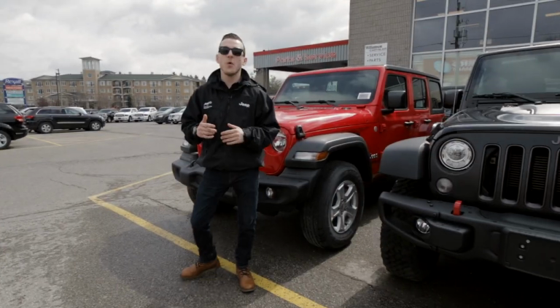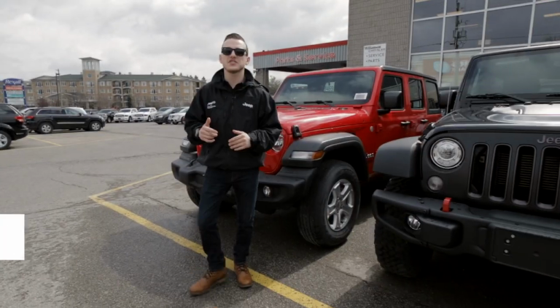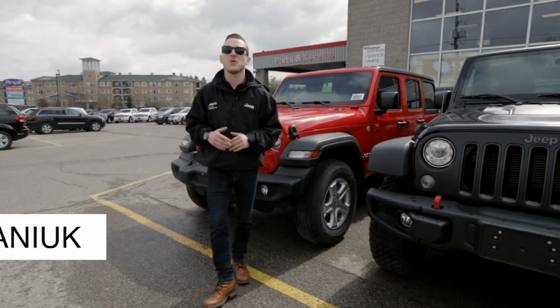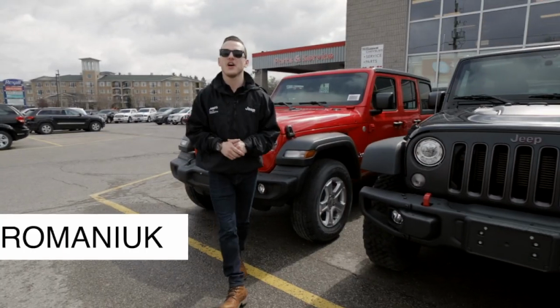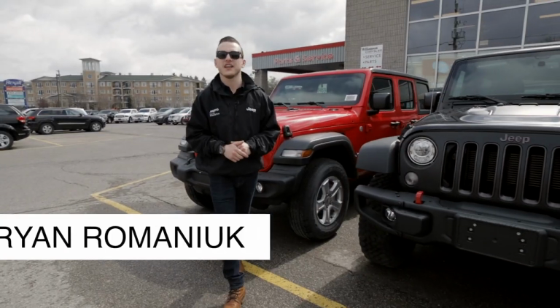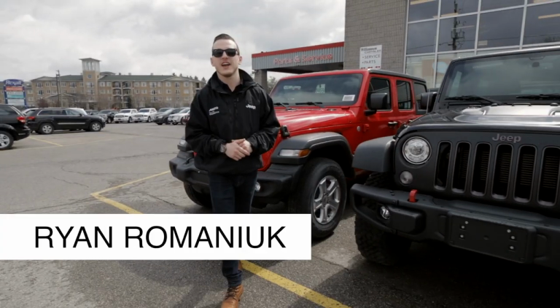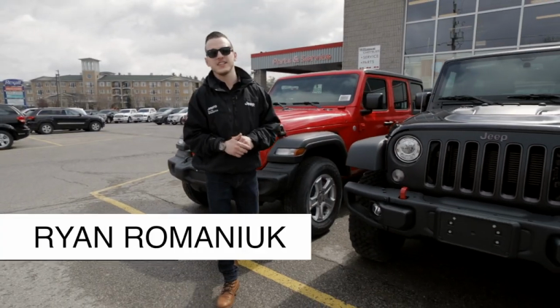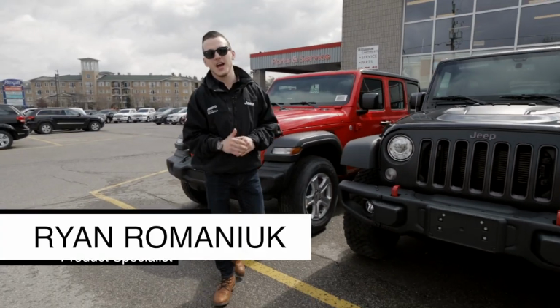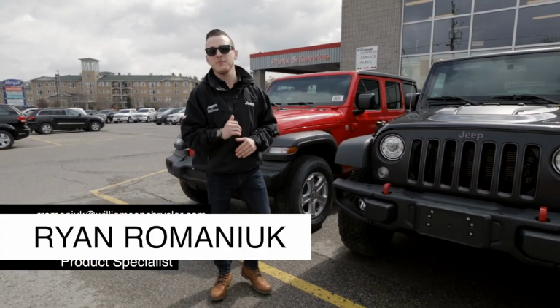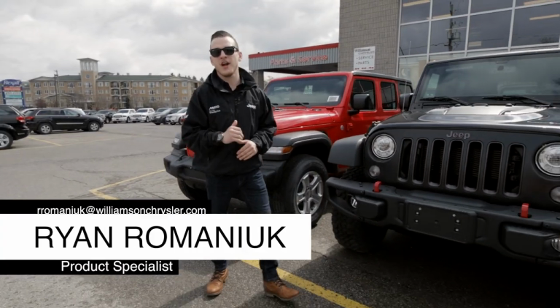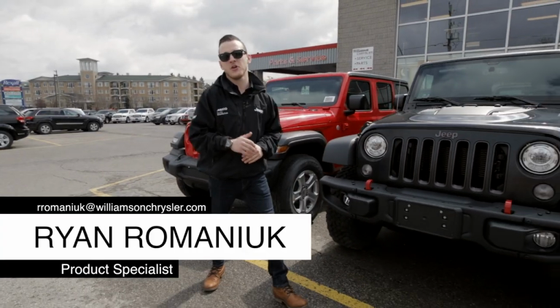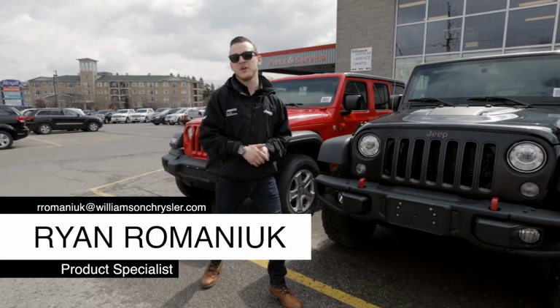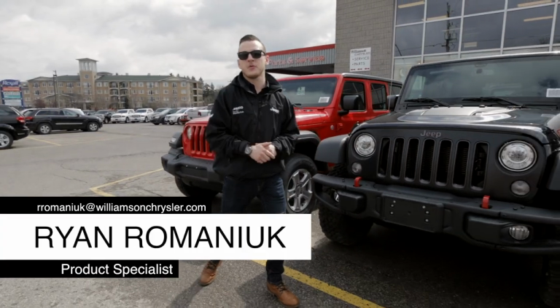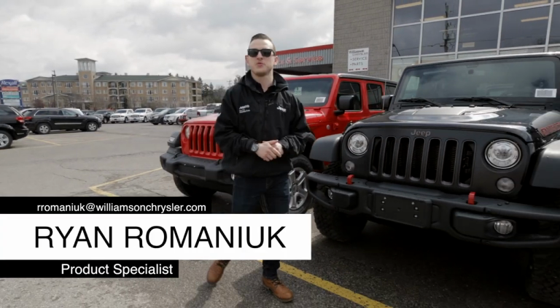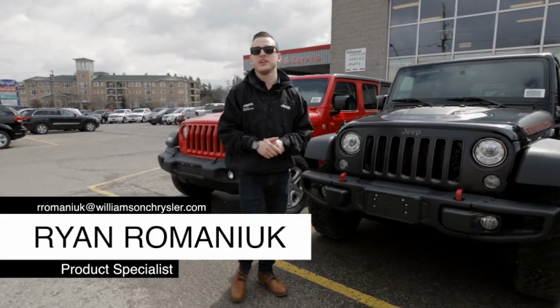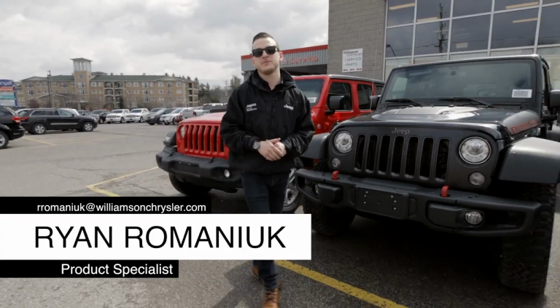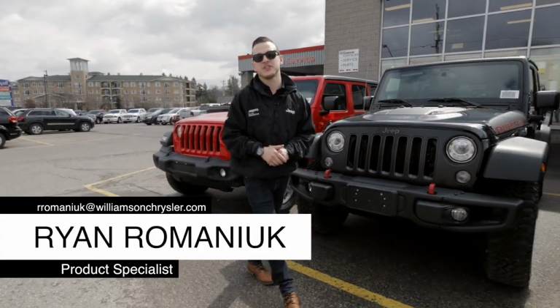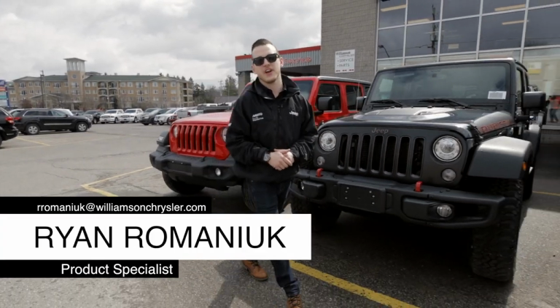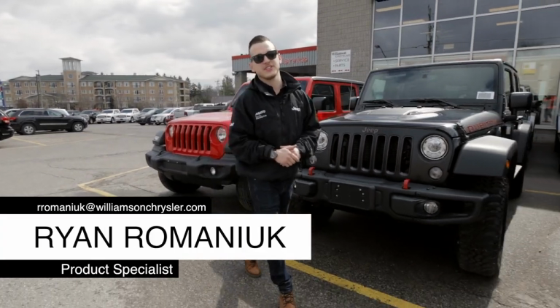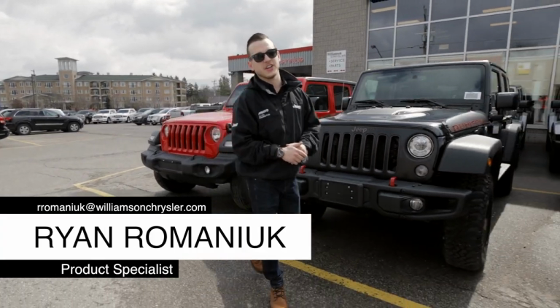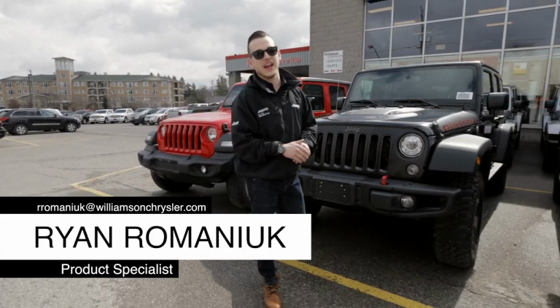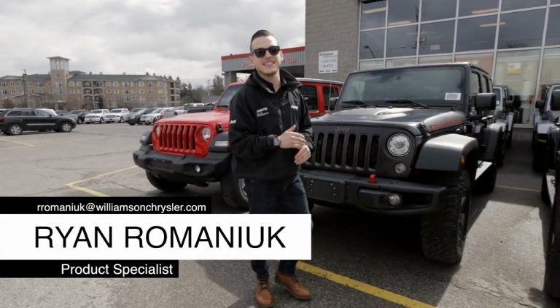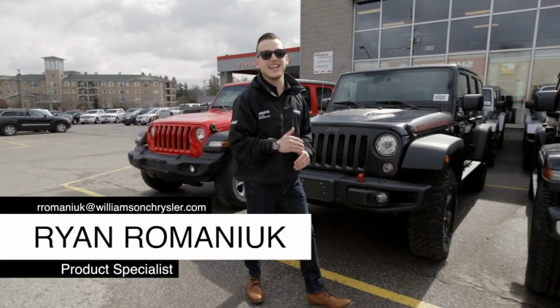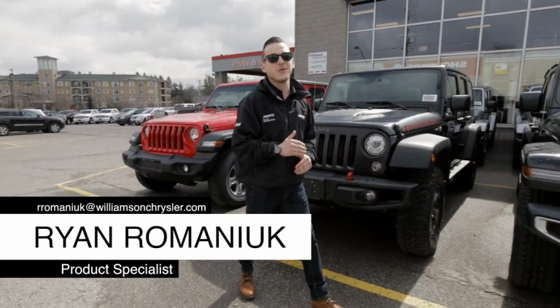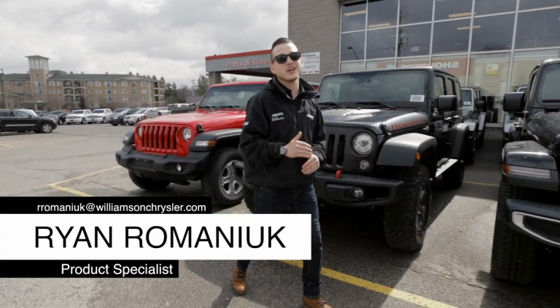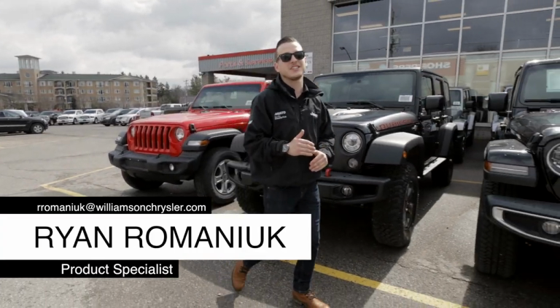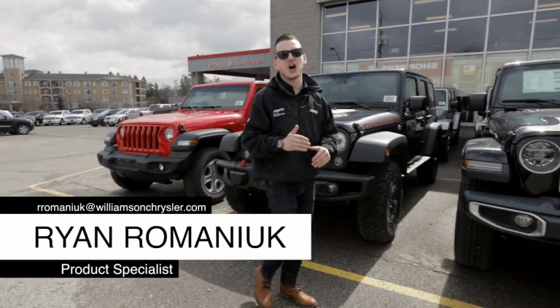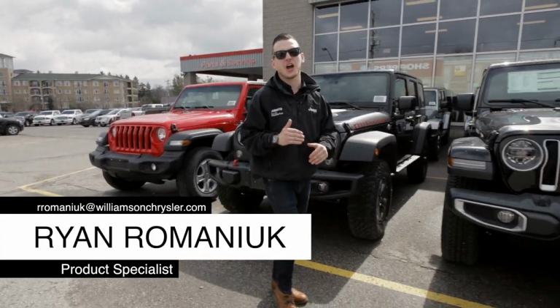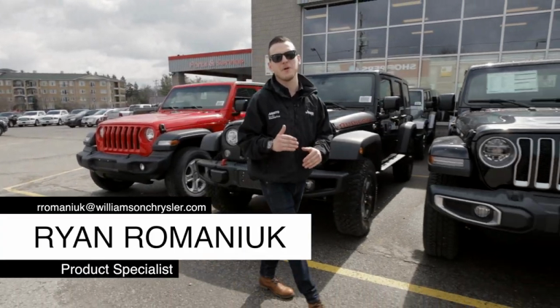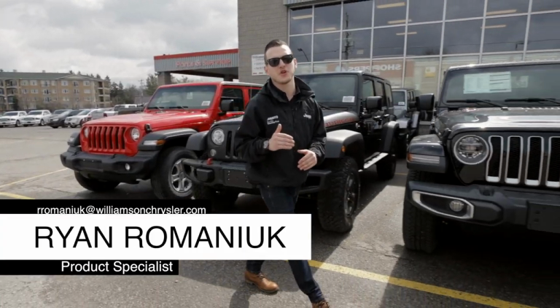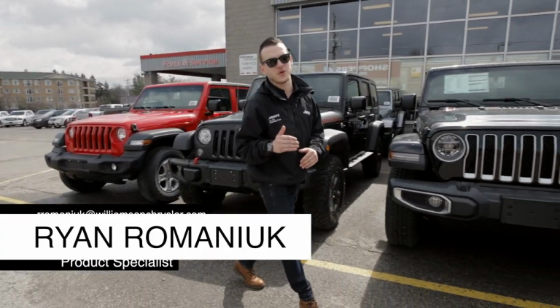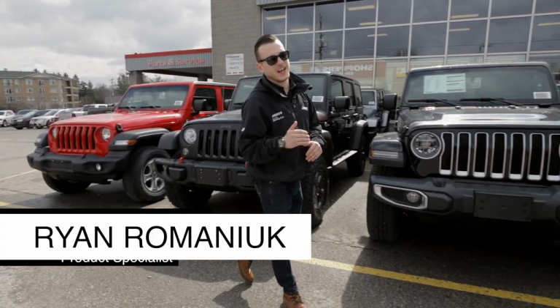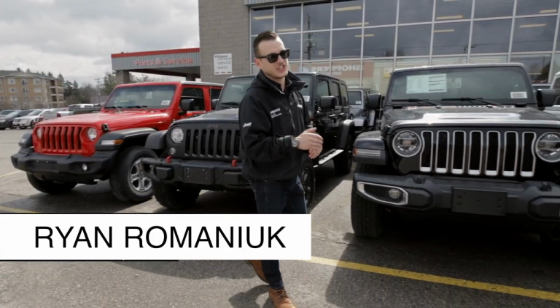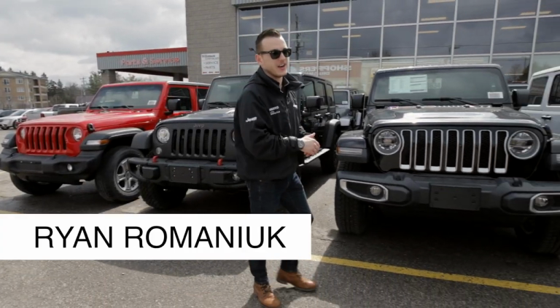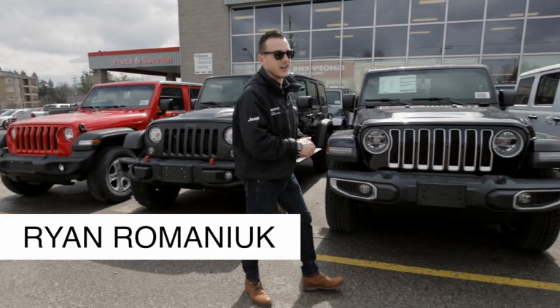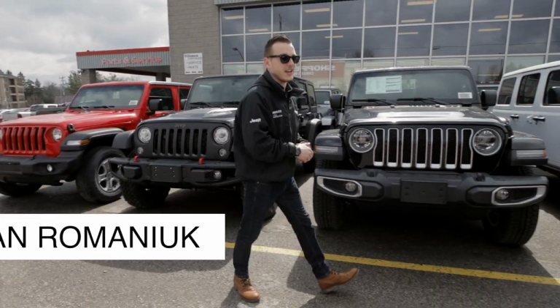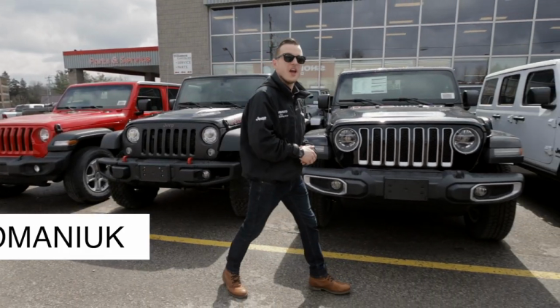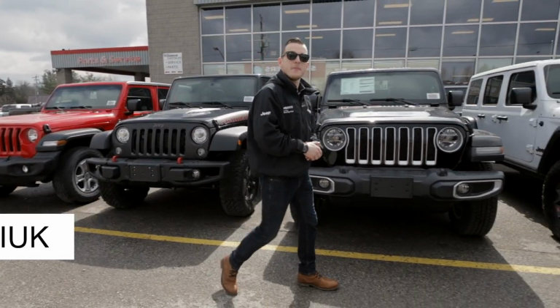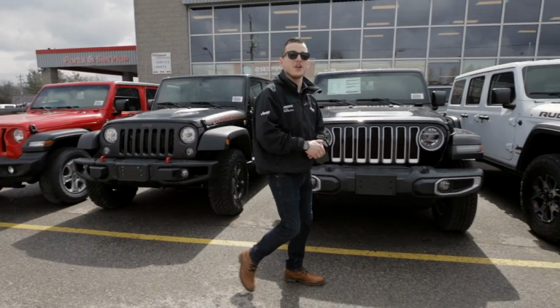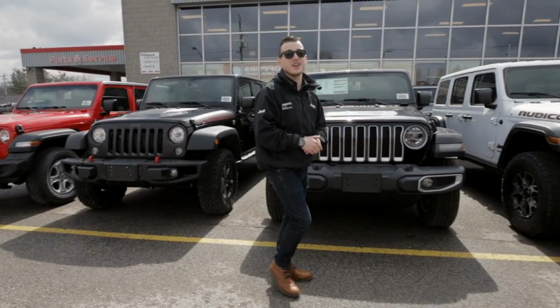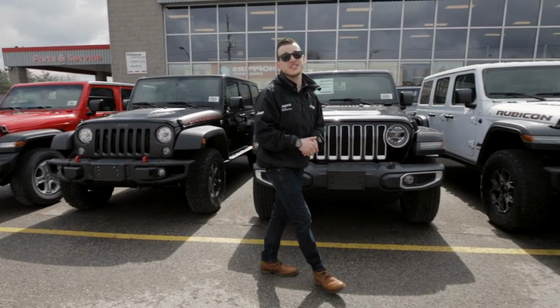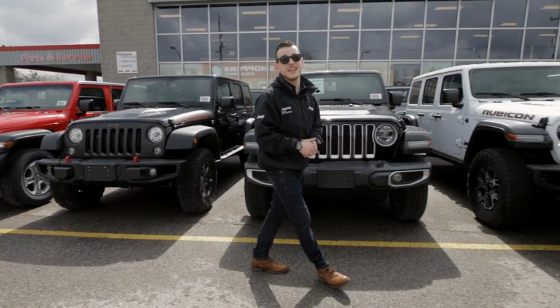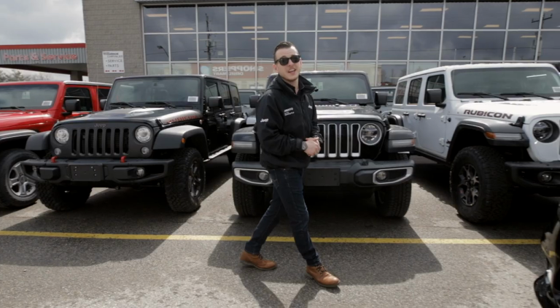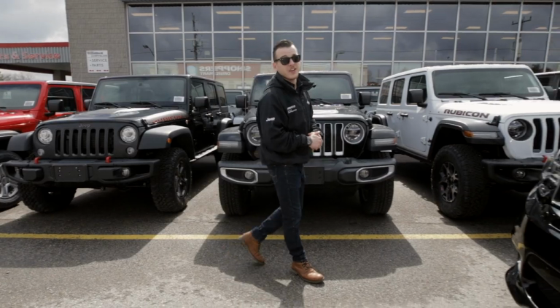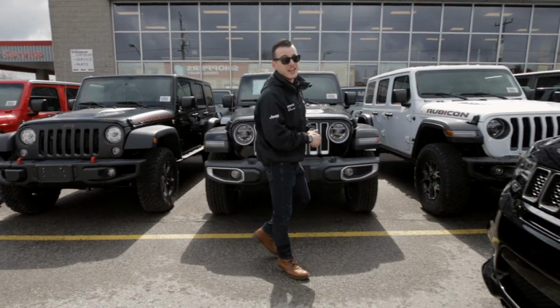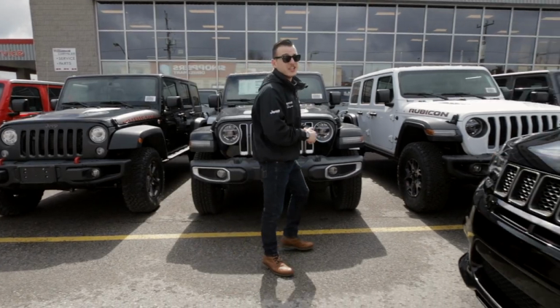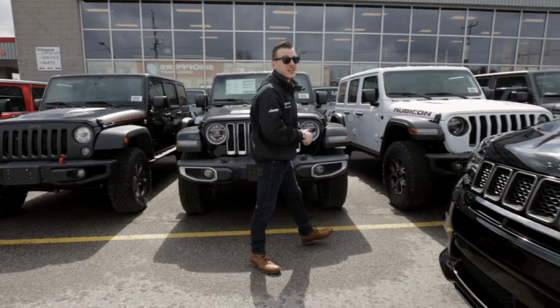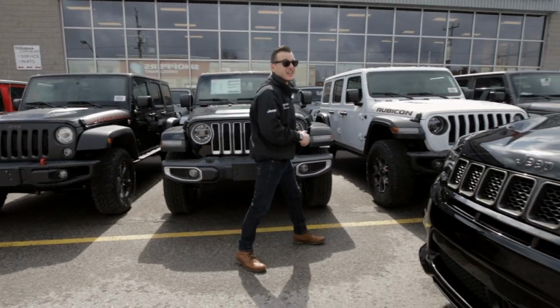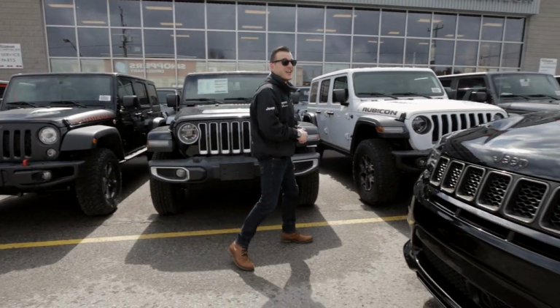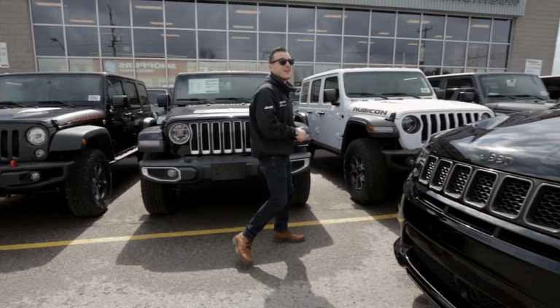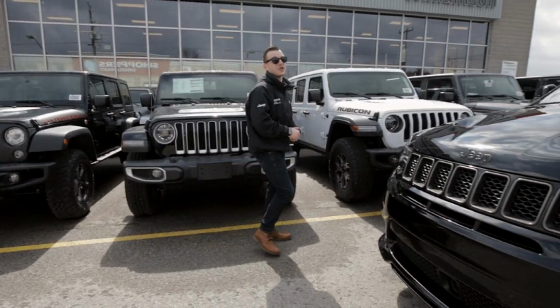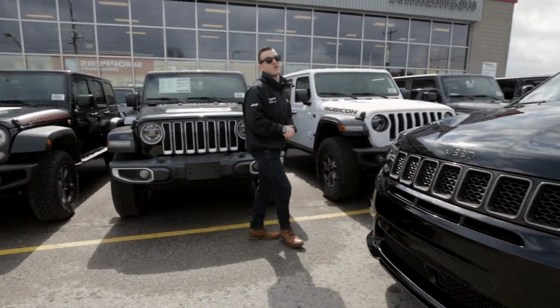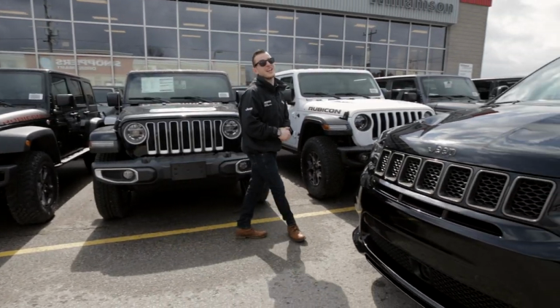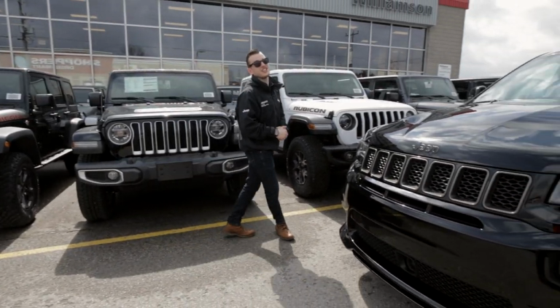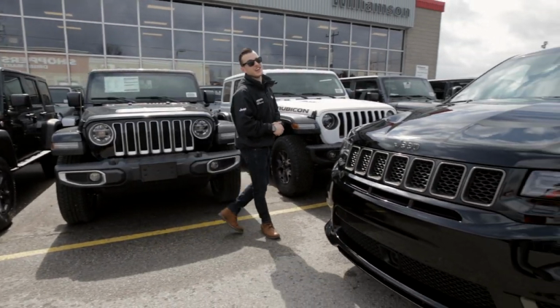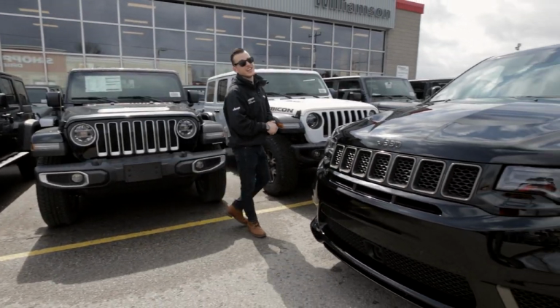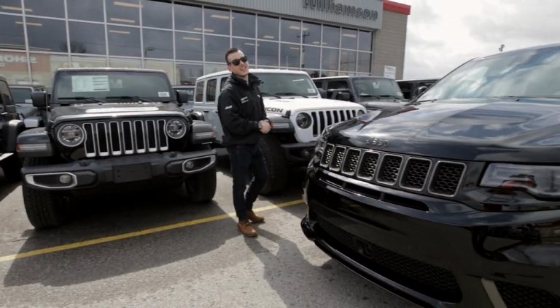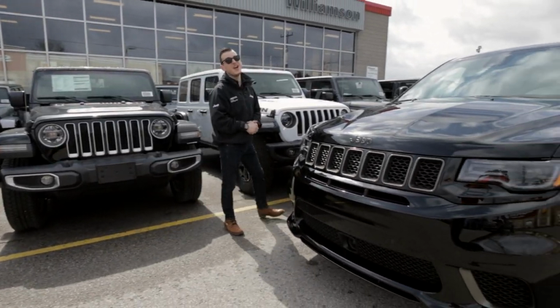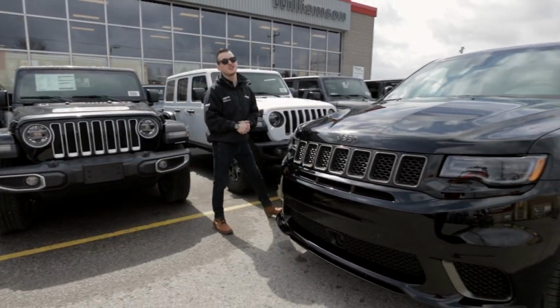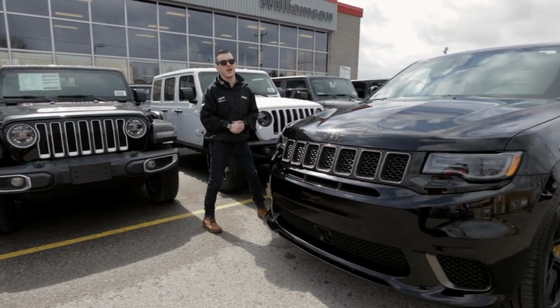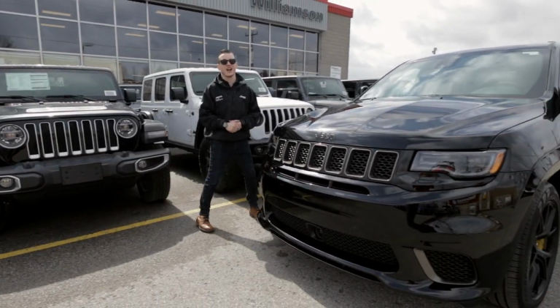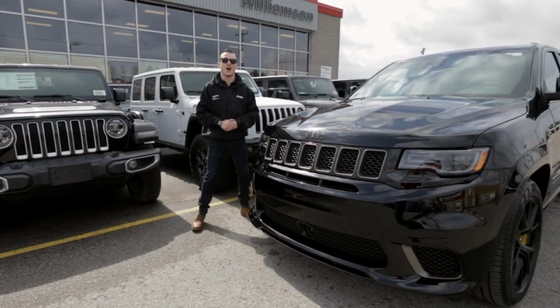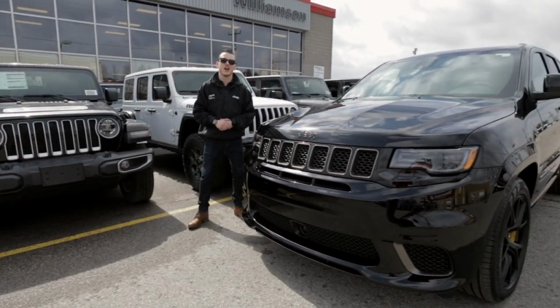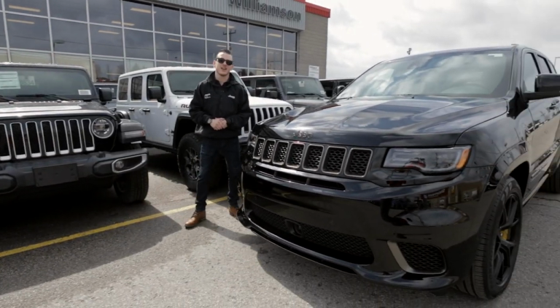What's going on guys? I'm Ryan Romanek with Williamson Chrysler and today we're going to talk about the Grand Cherokee, but not just any Grand Cherokee — the Grand Cherokee Trackhawk.